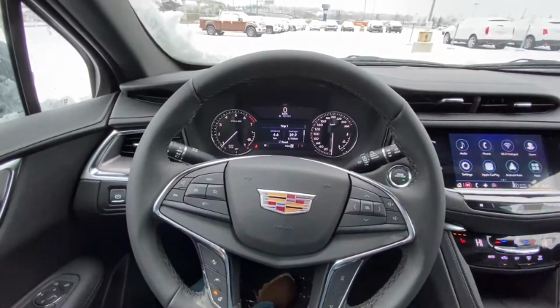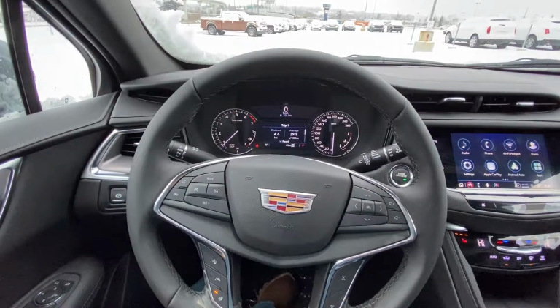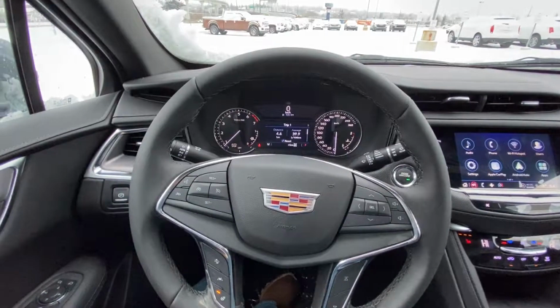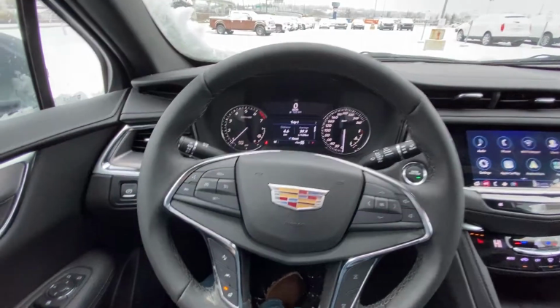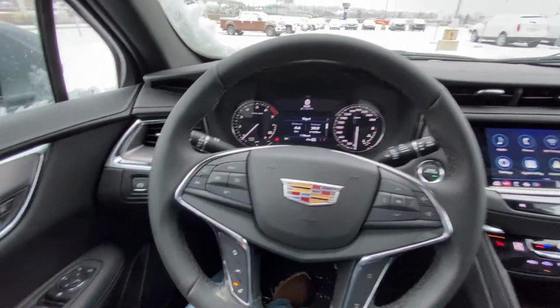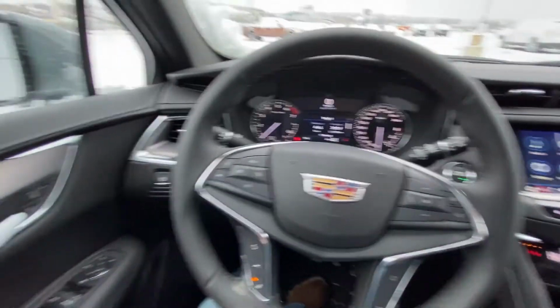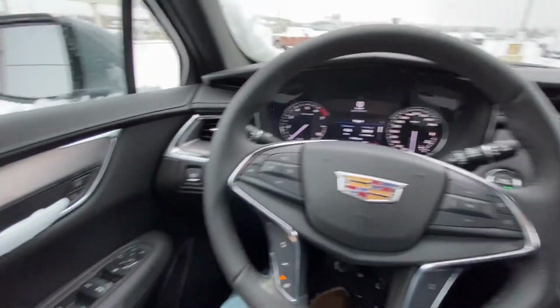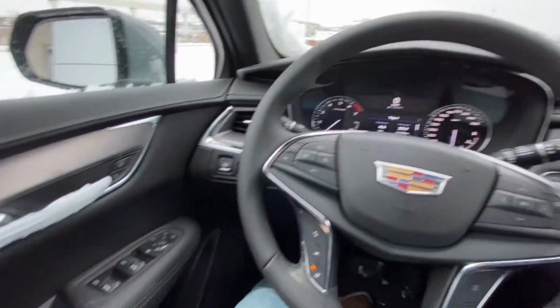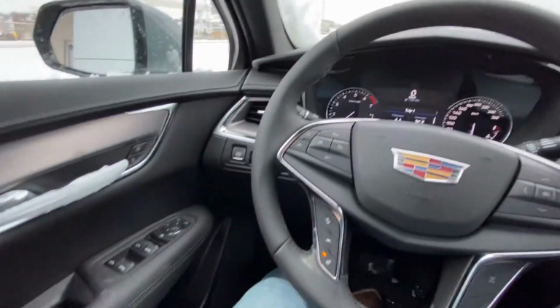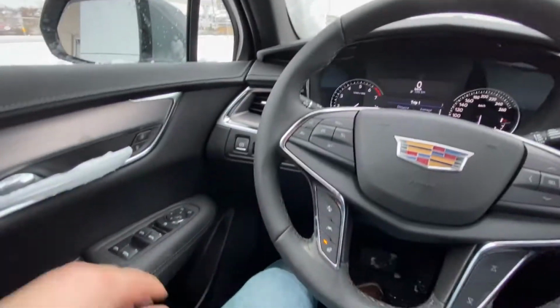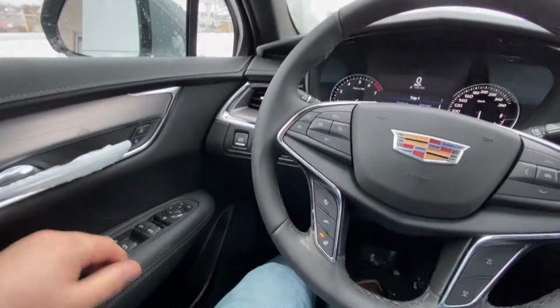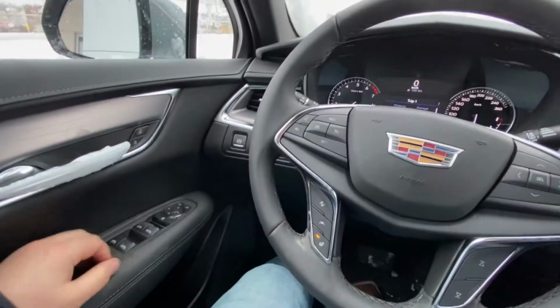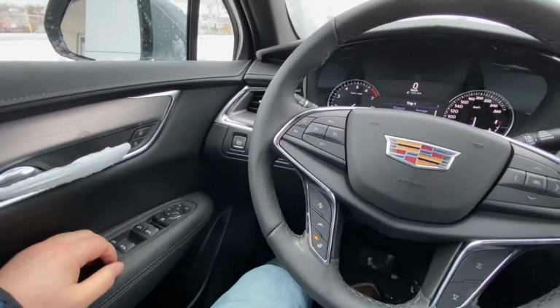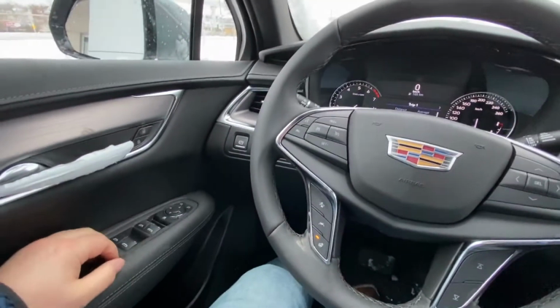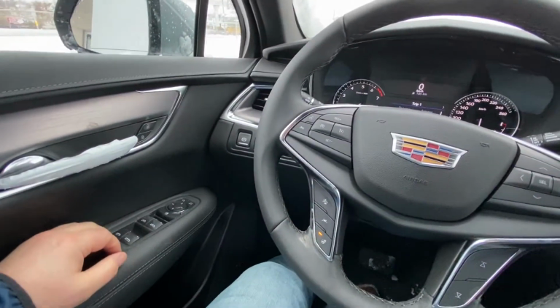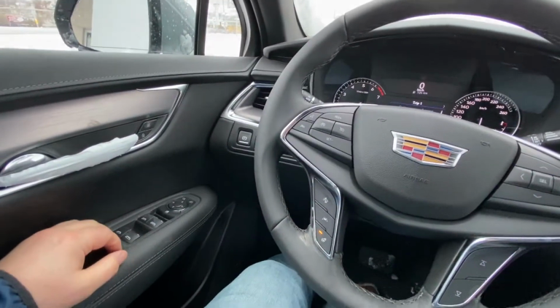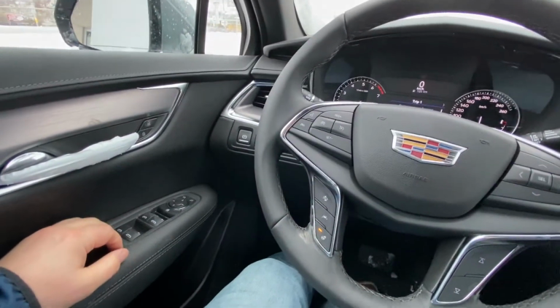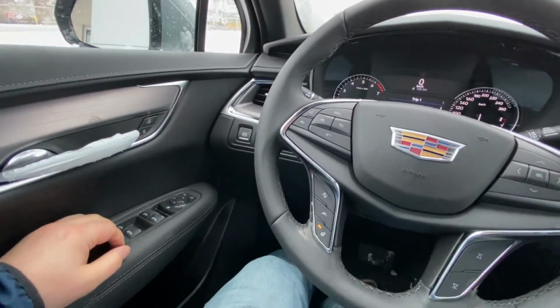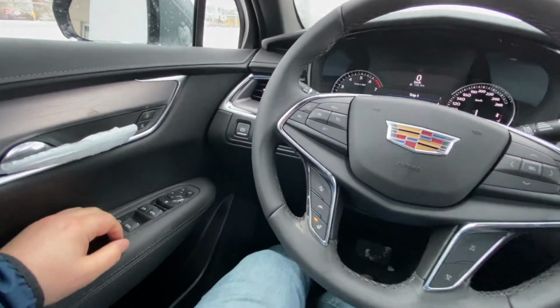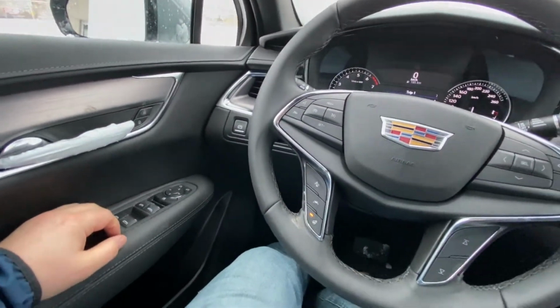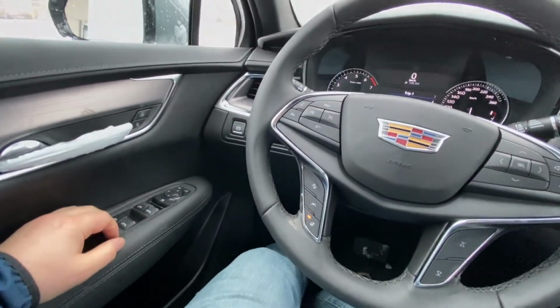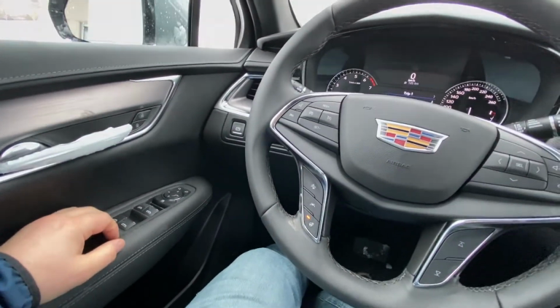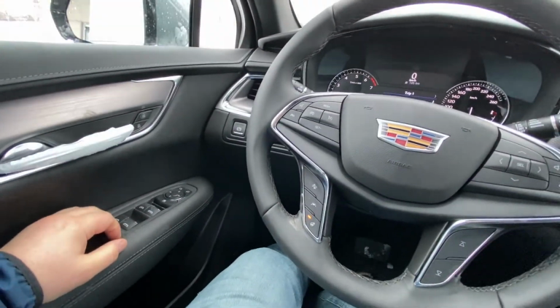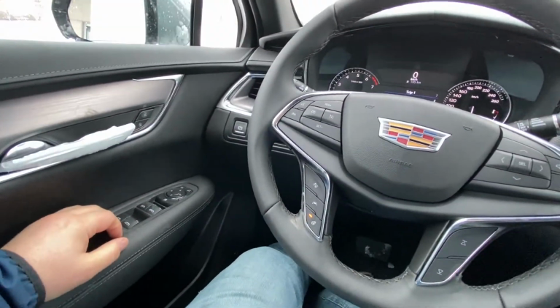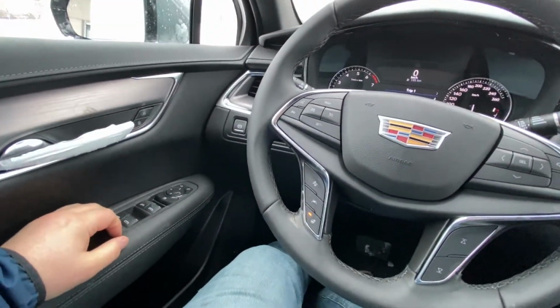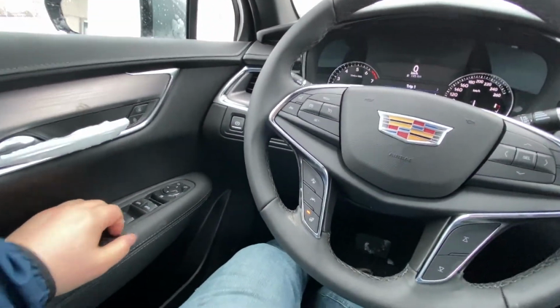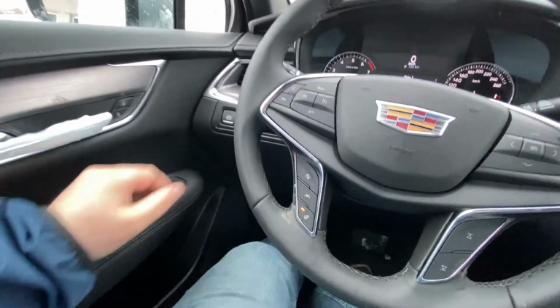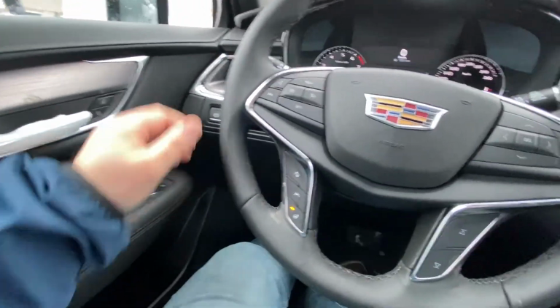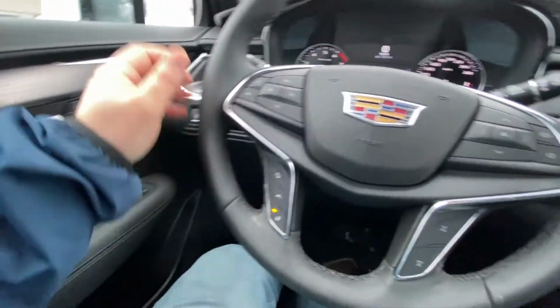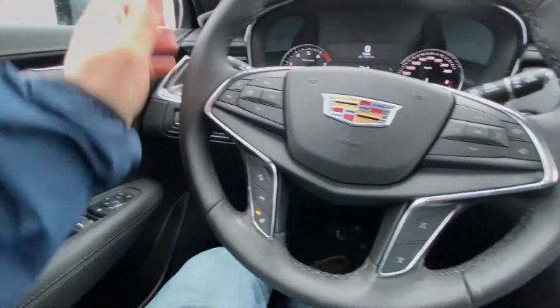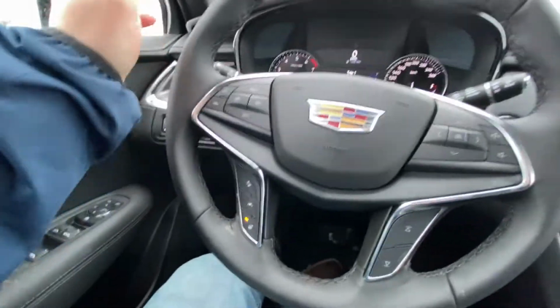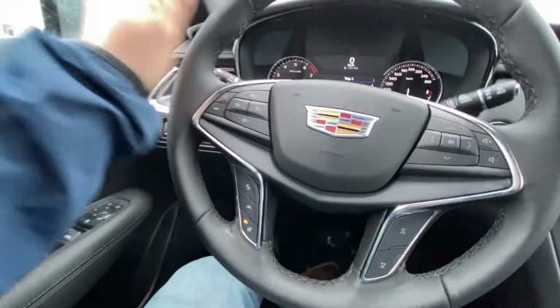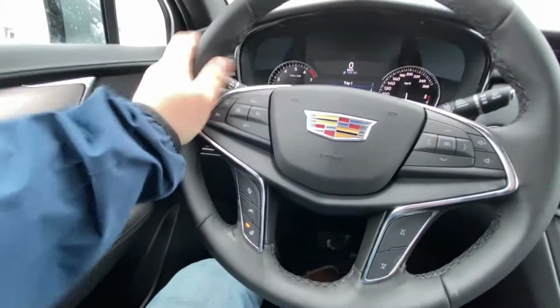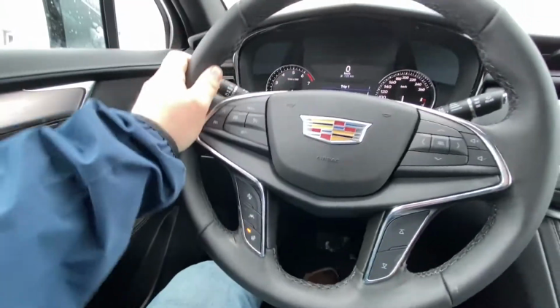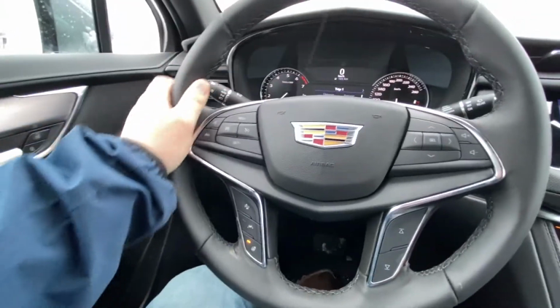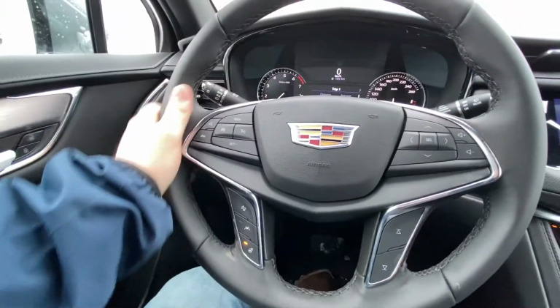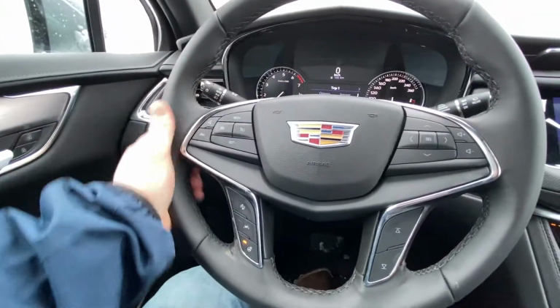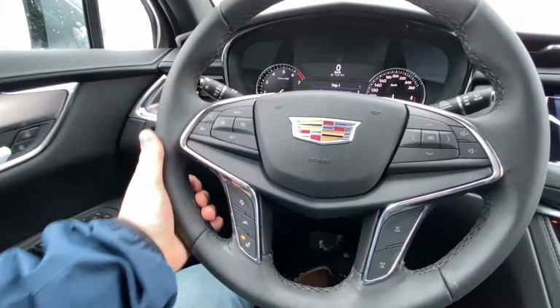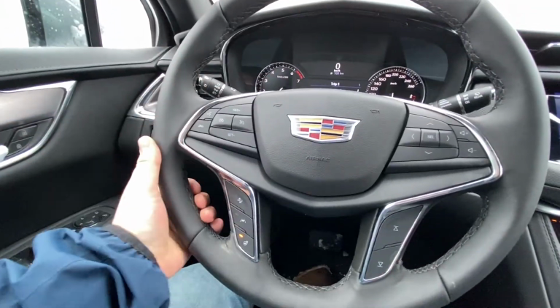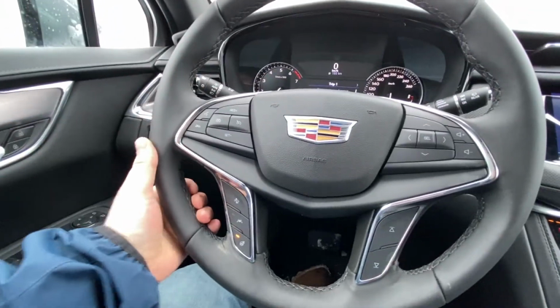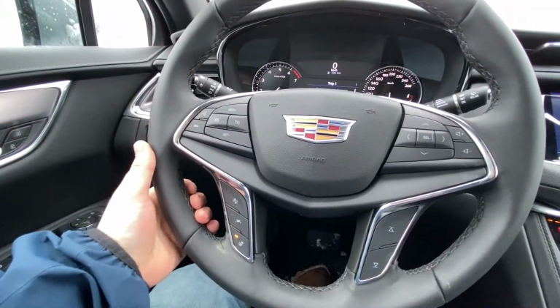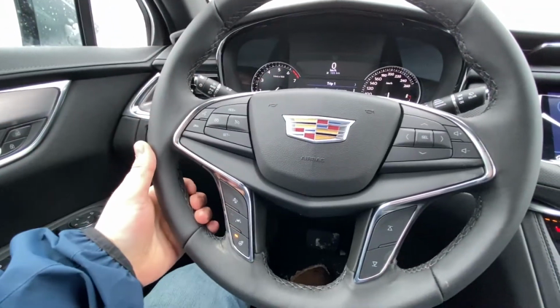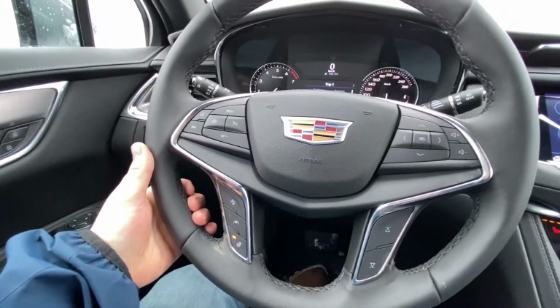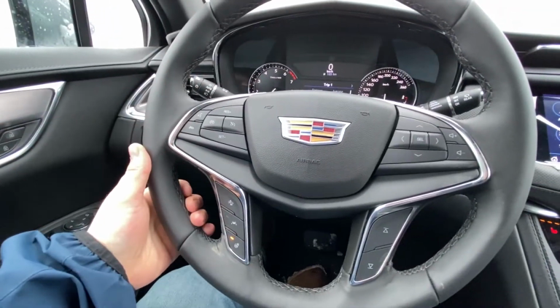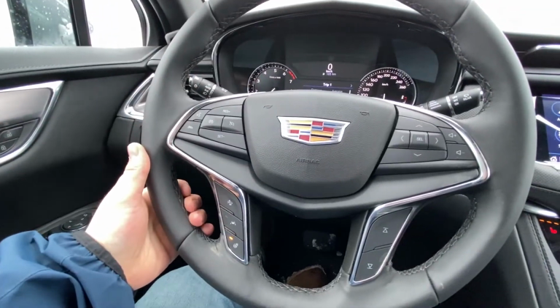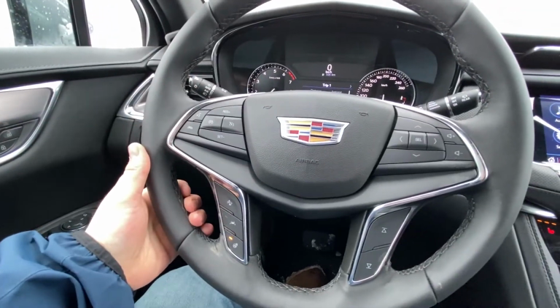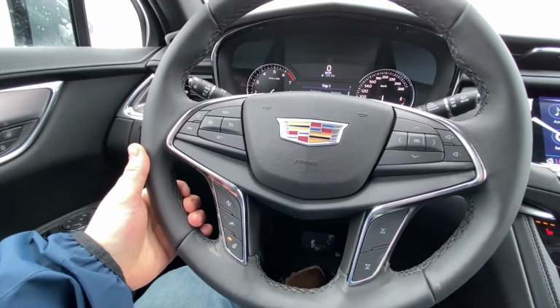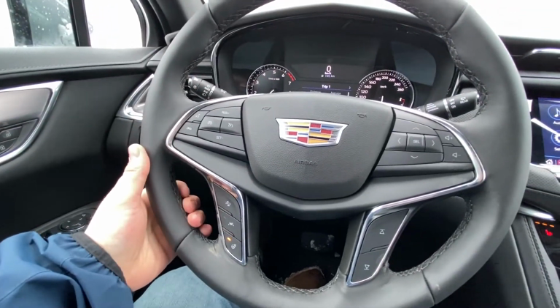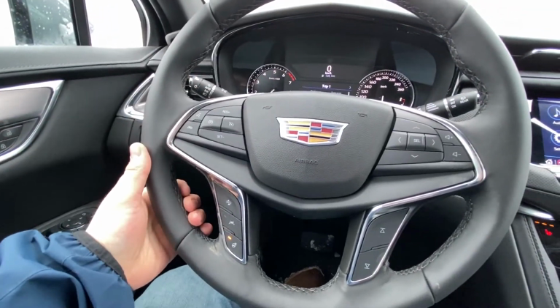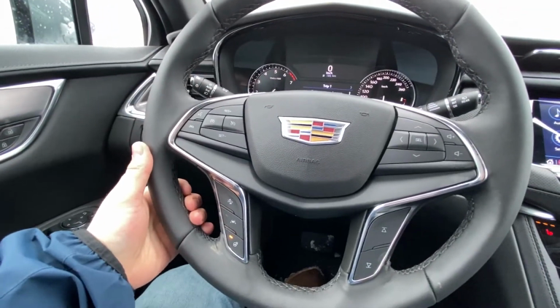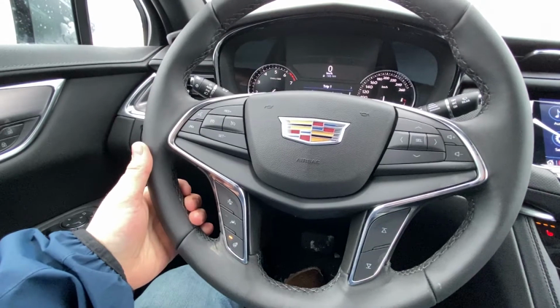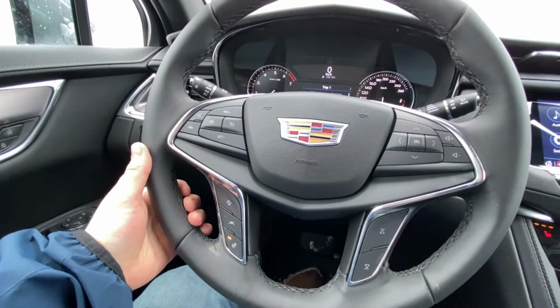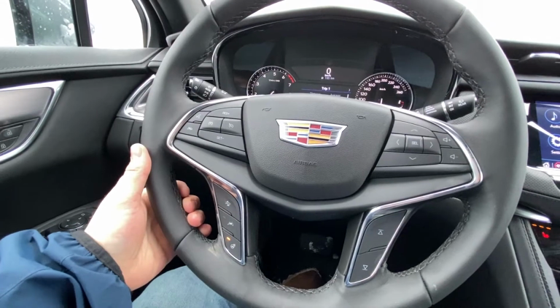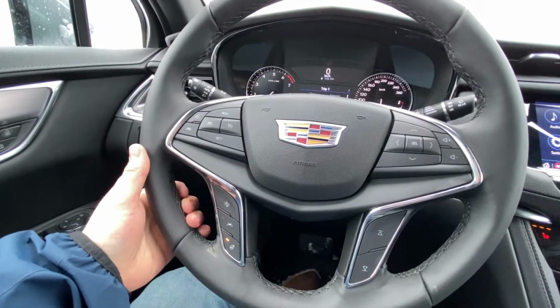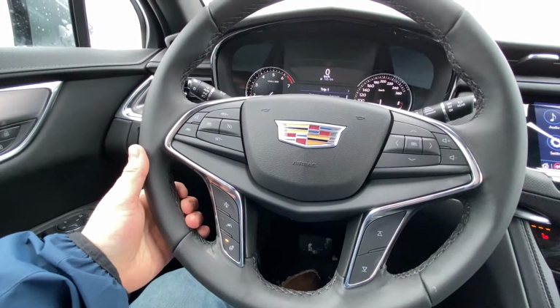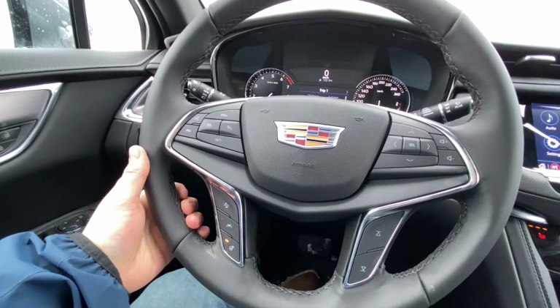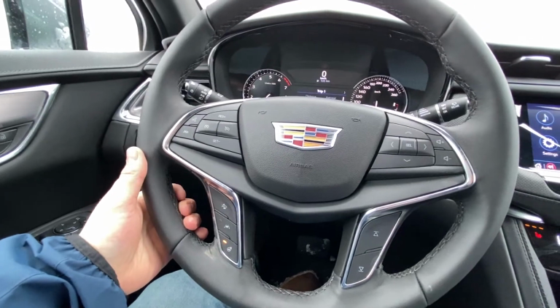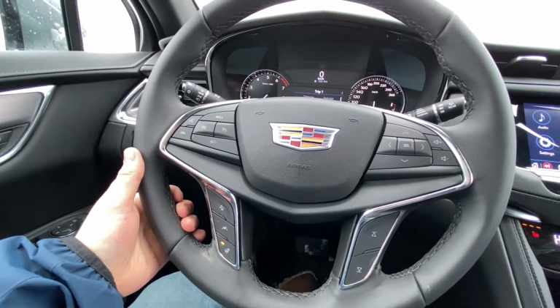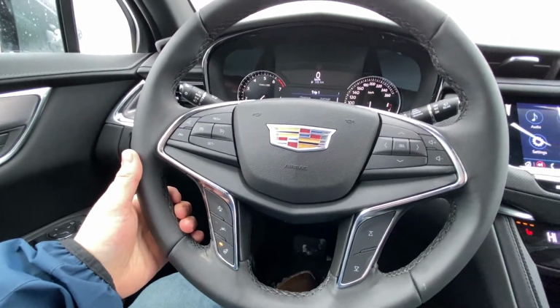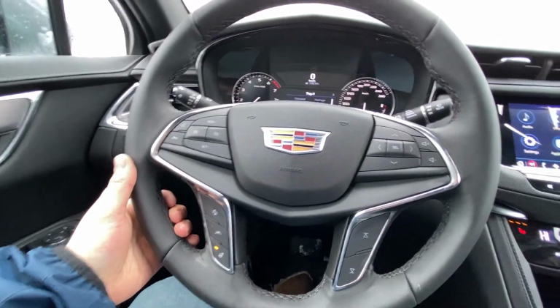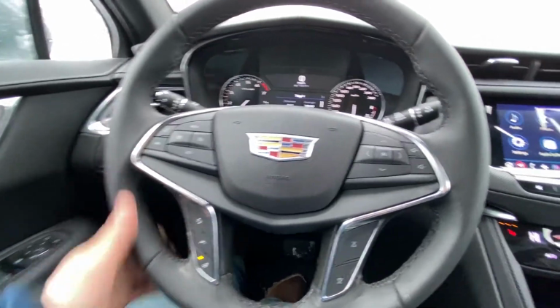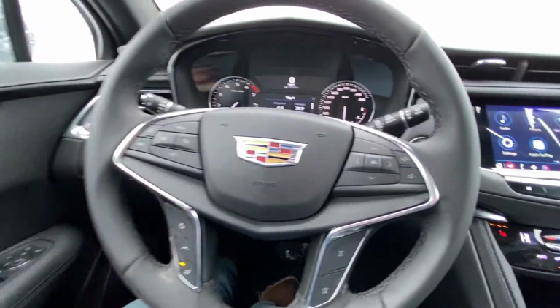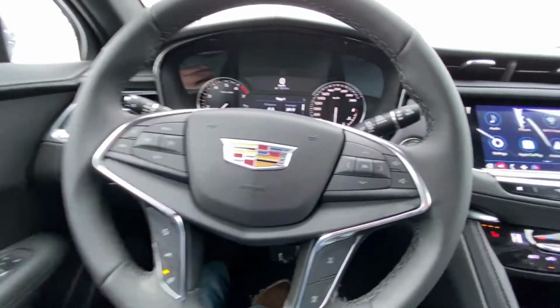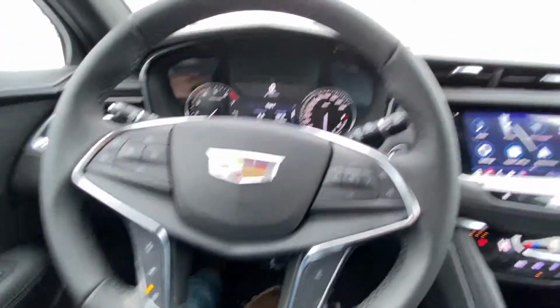Taking a quick look at the interior, we have power windows, locks and mirrors, a leather-wrapped heated steering wheel with cruise control, forward collision warning, and lane keep assist.